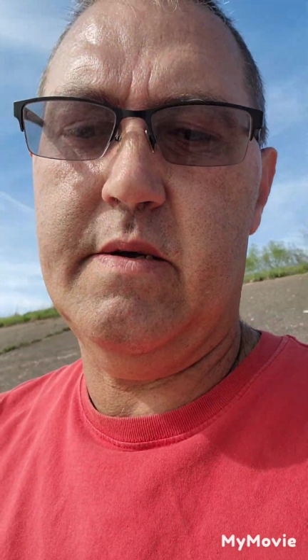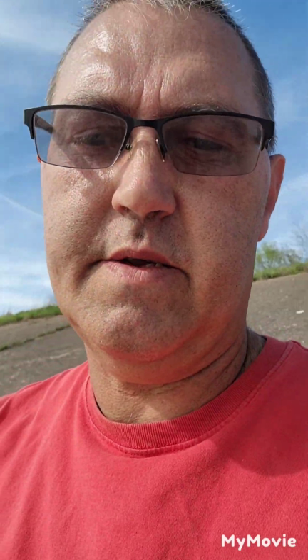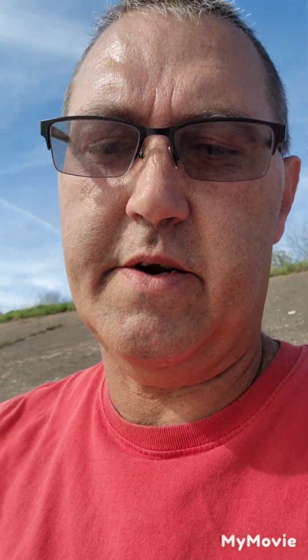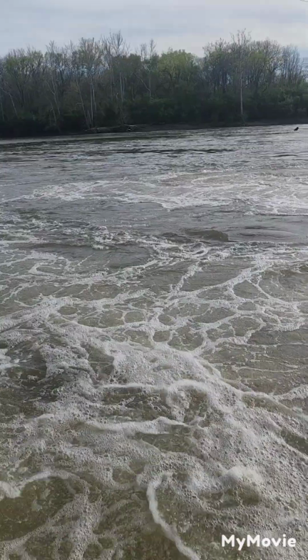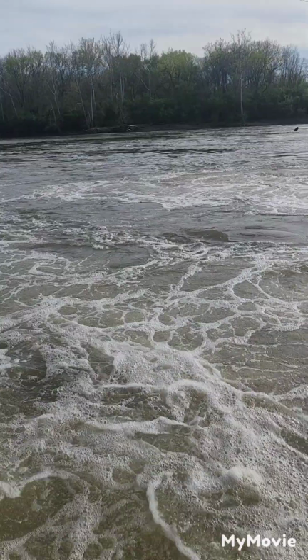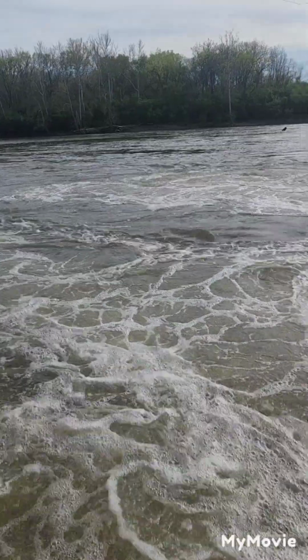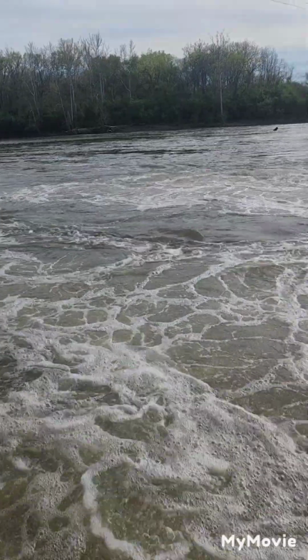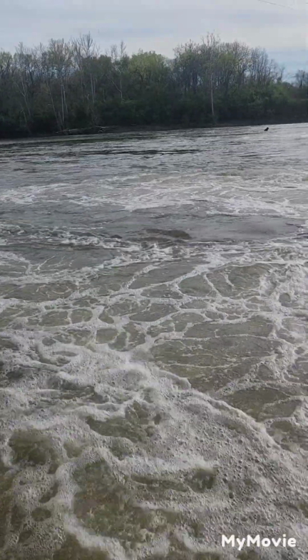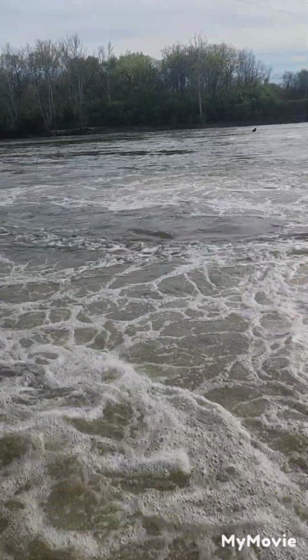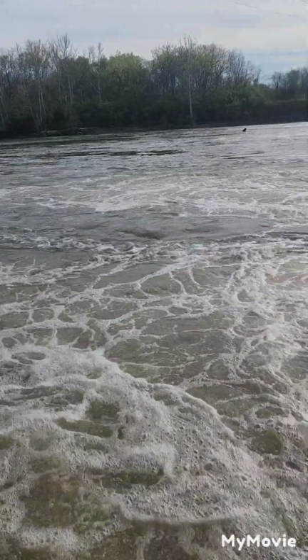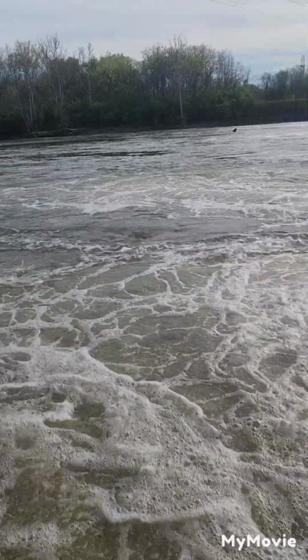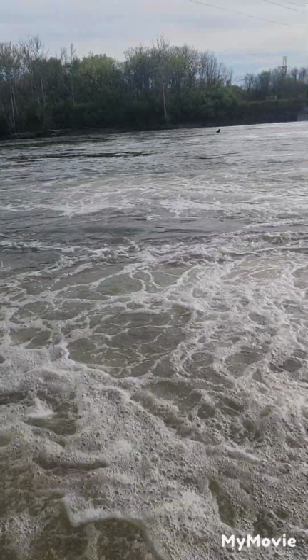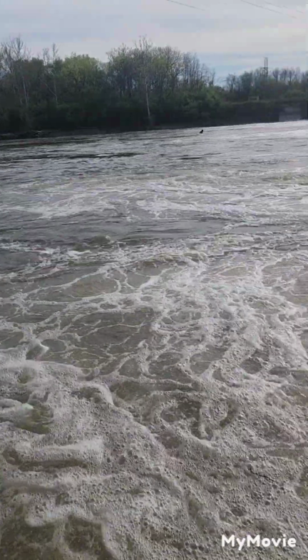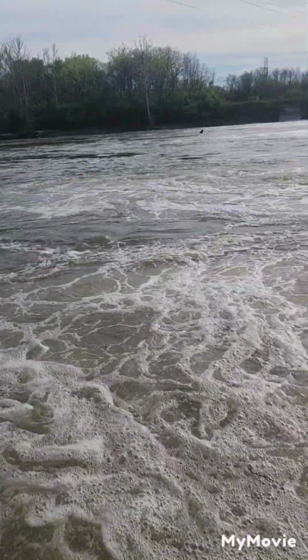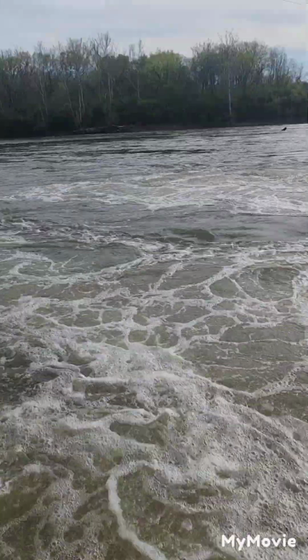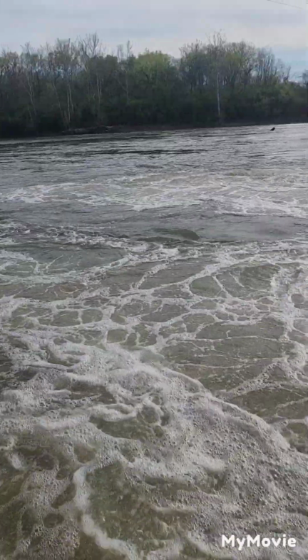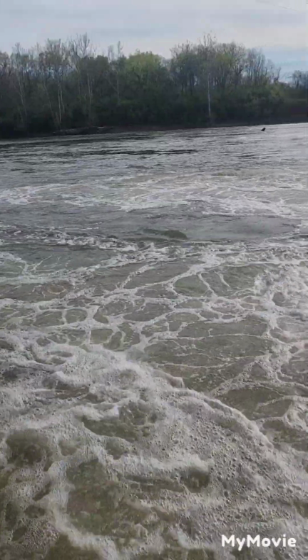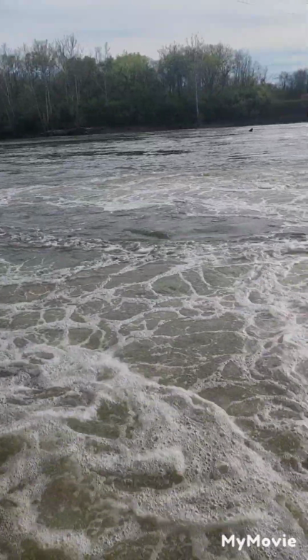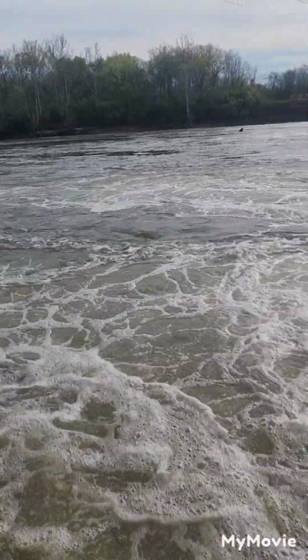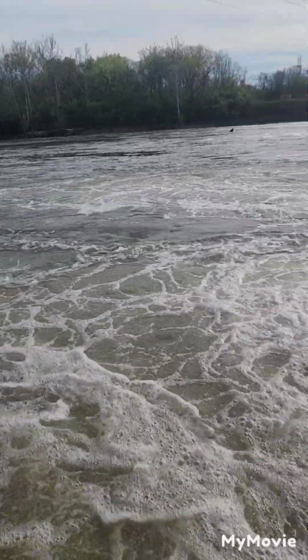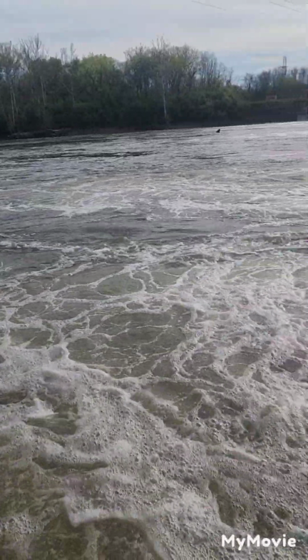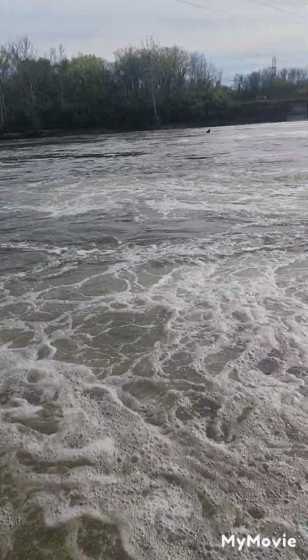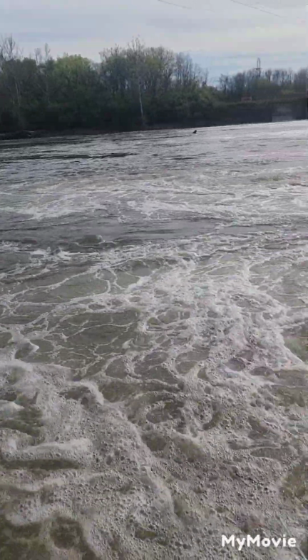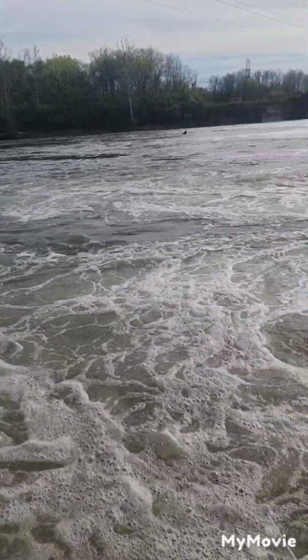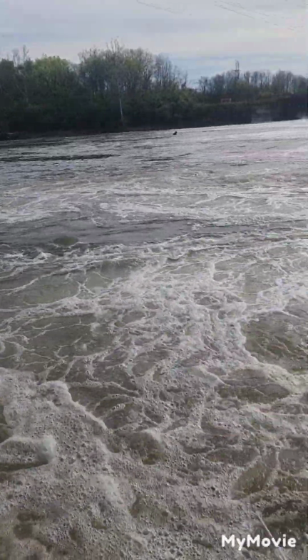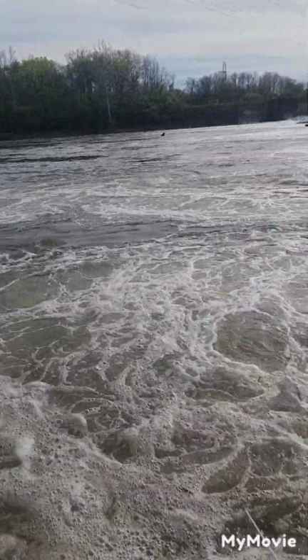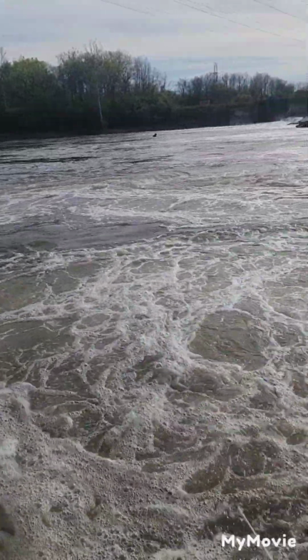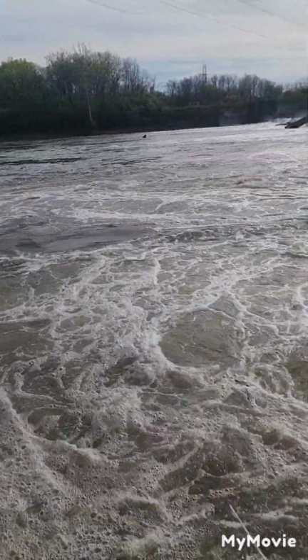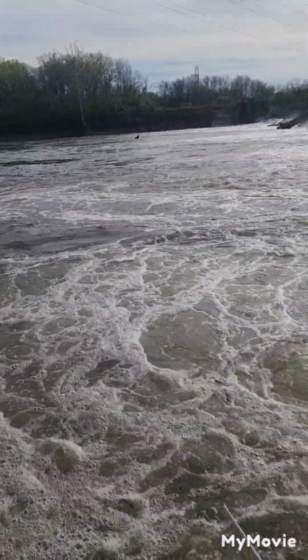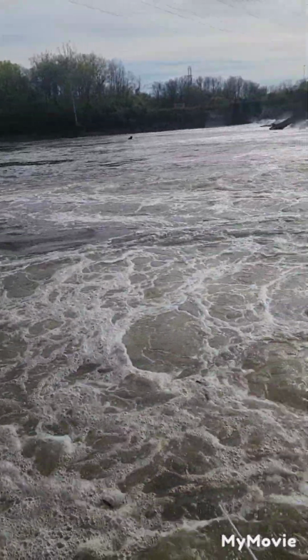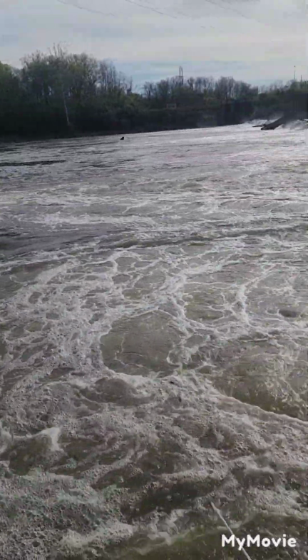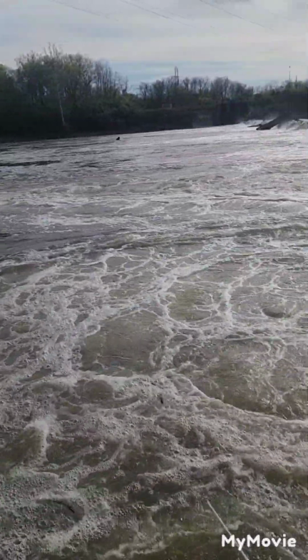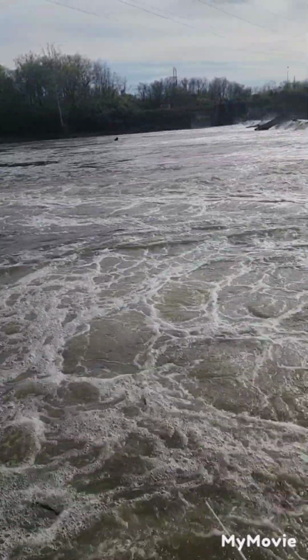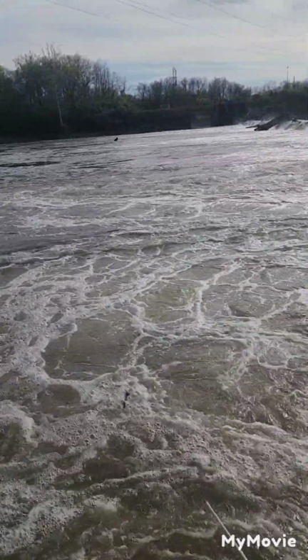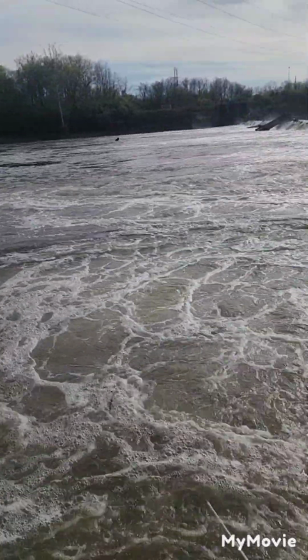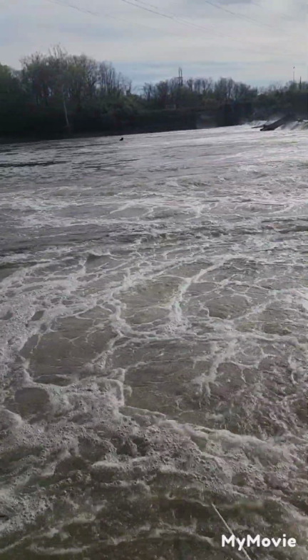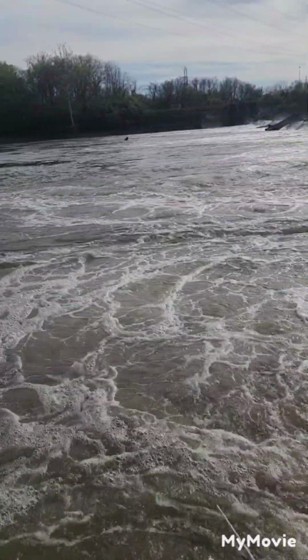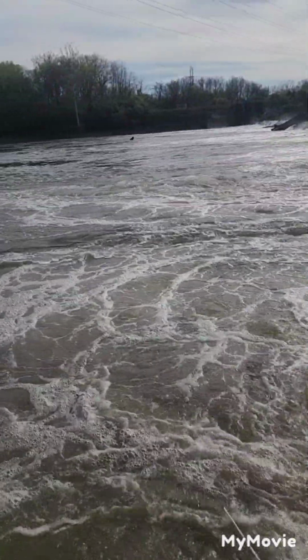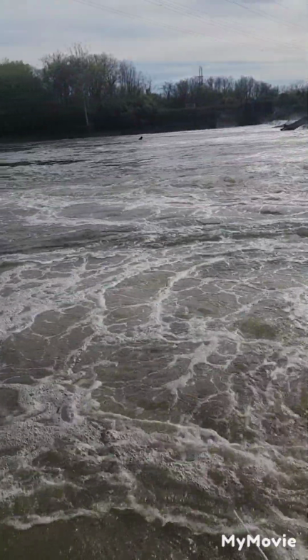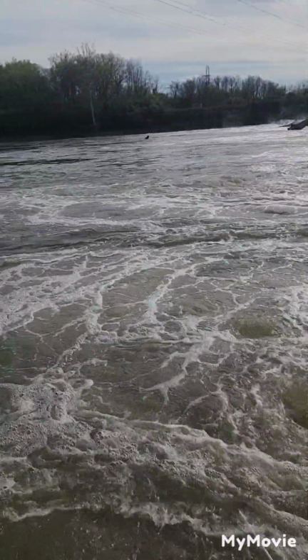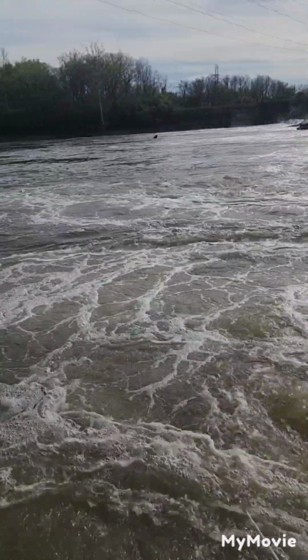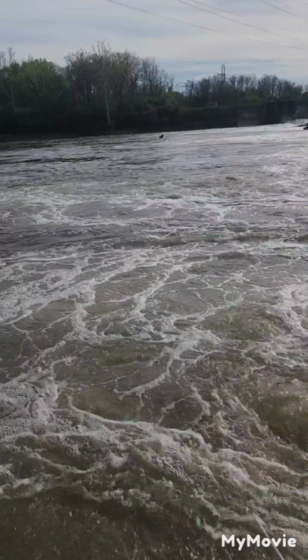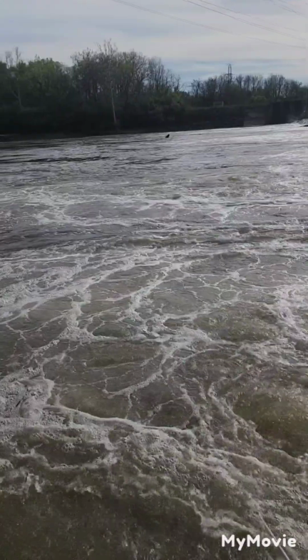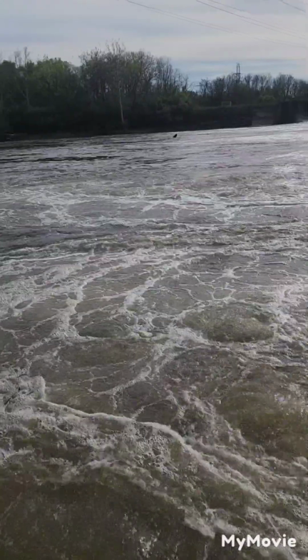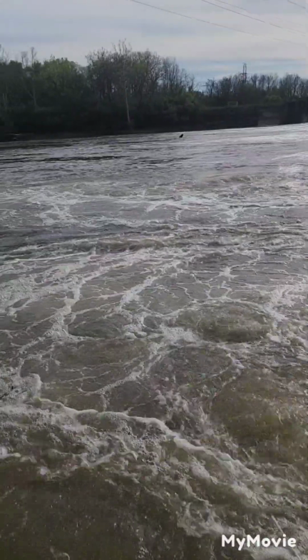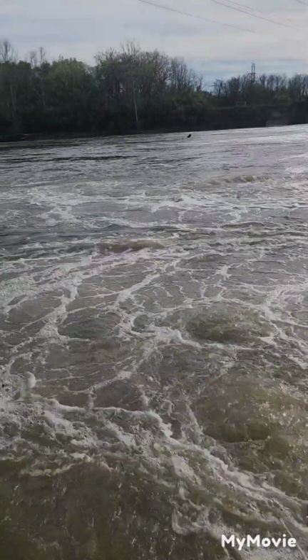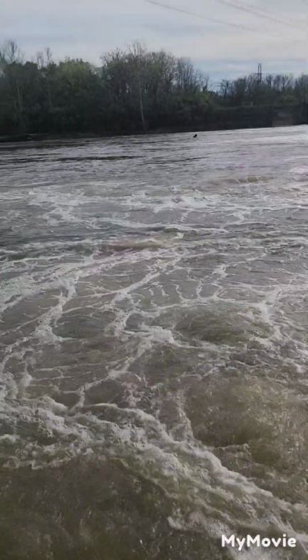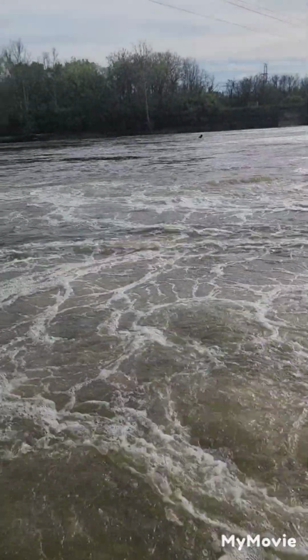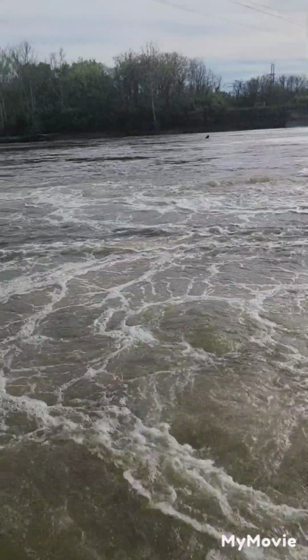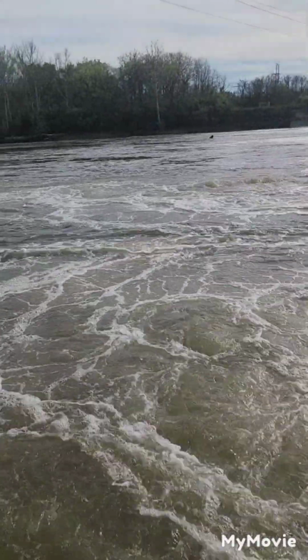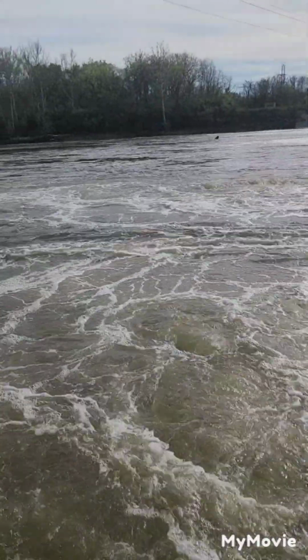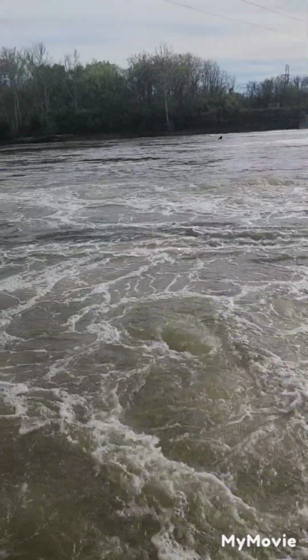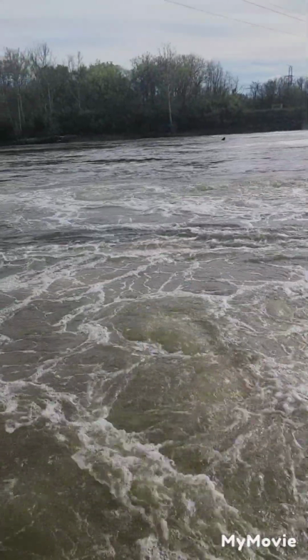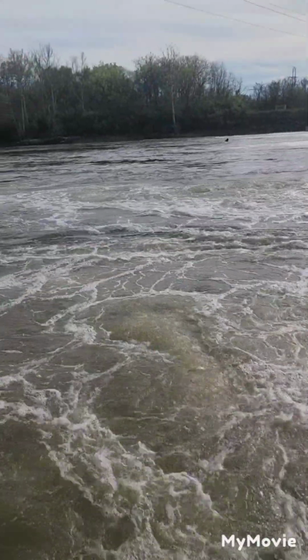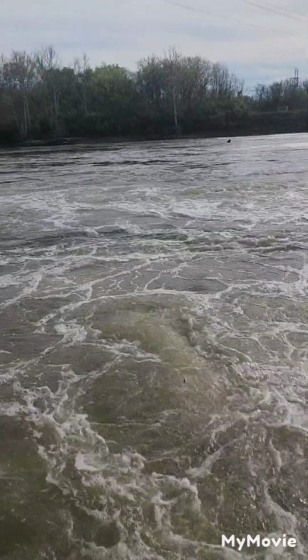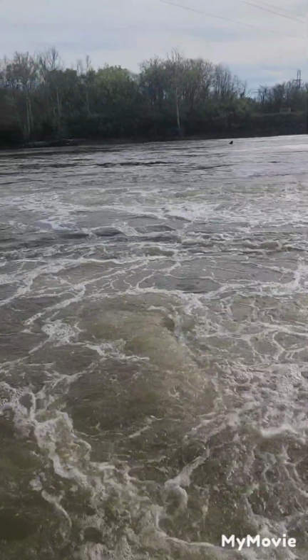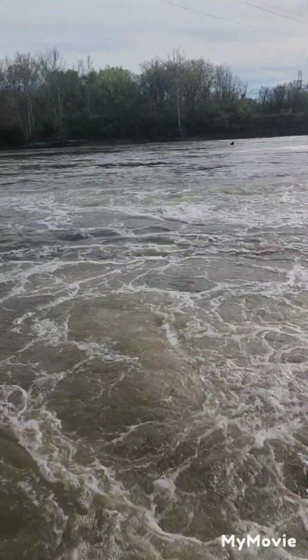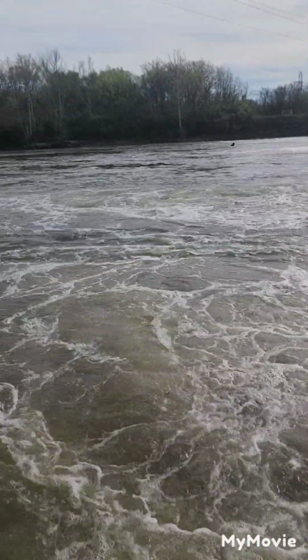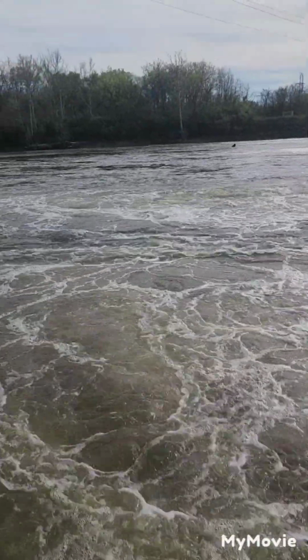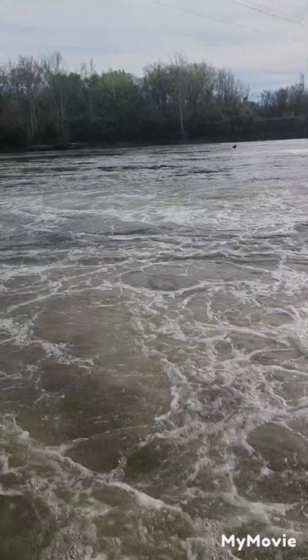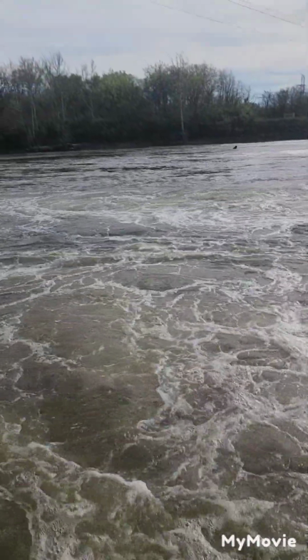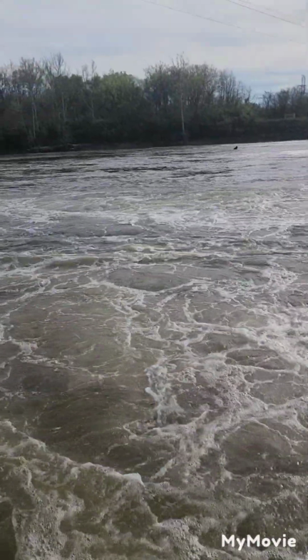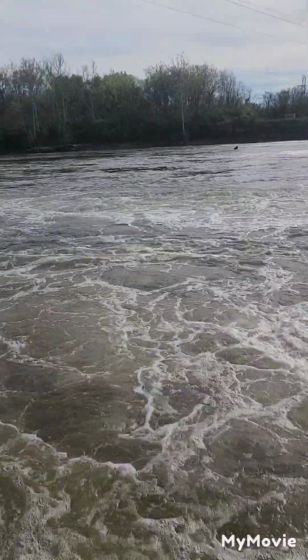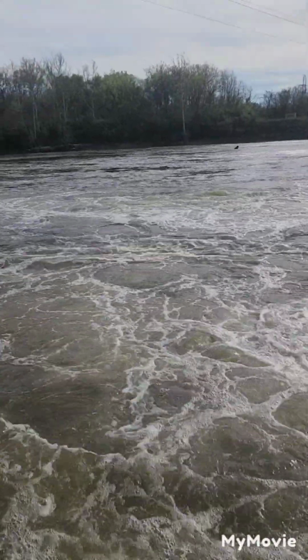Turn the camera around here to see what the river looks like. Let's see what we can do, see if we can catch a few fish today.